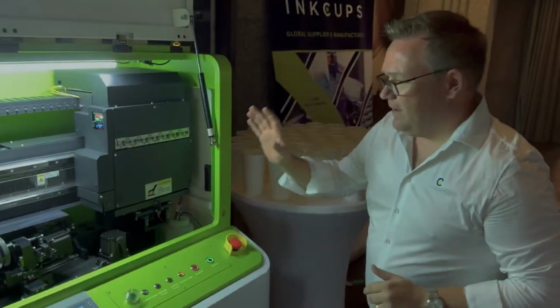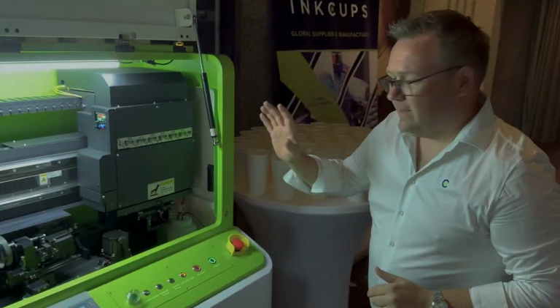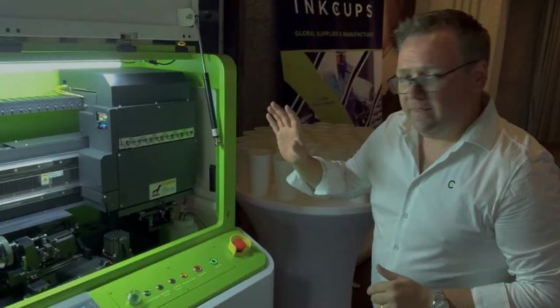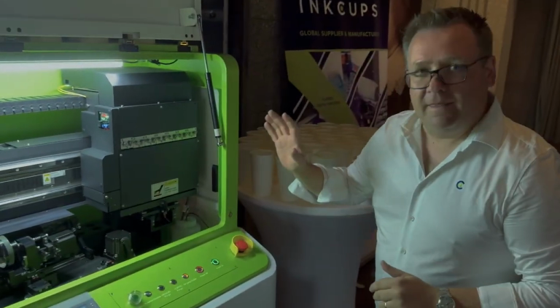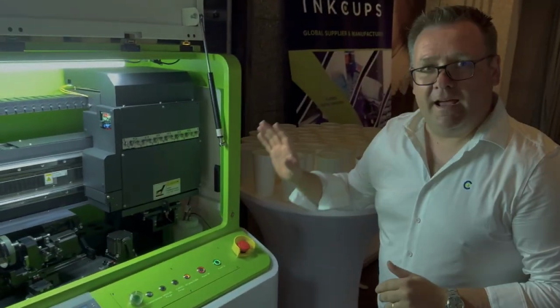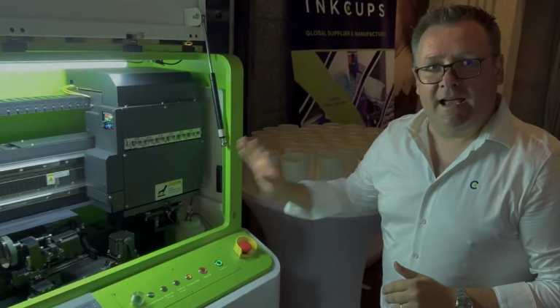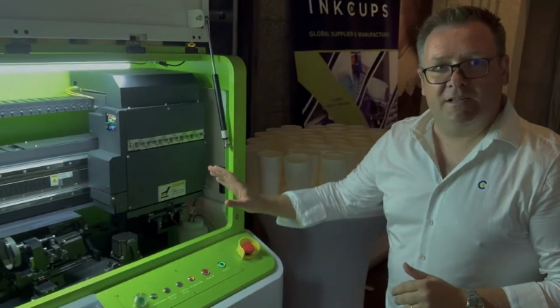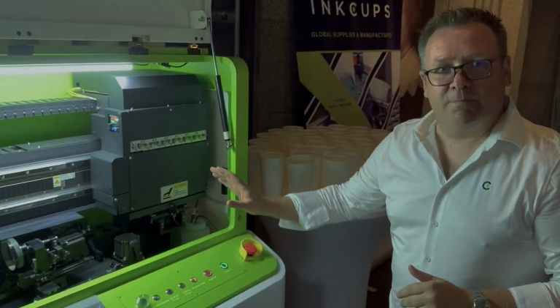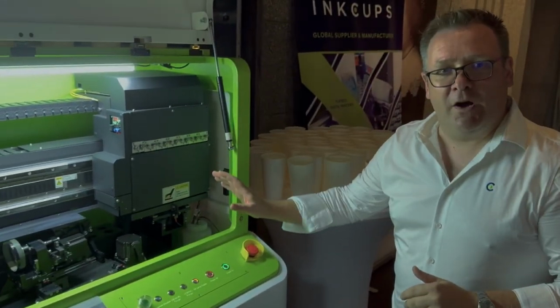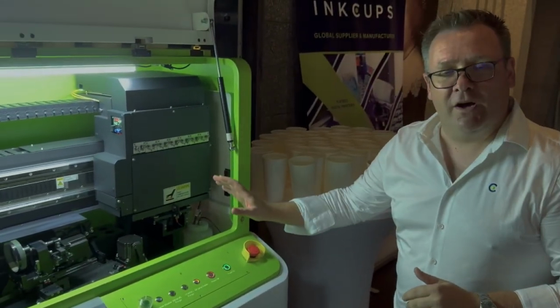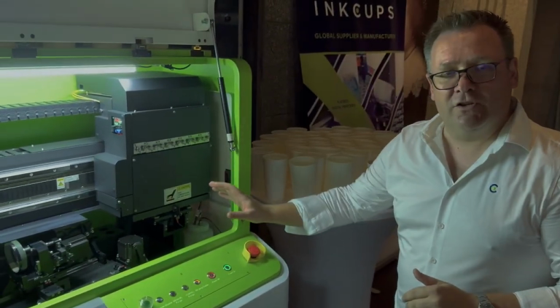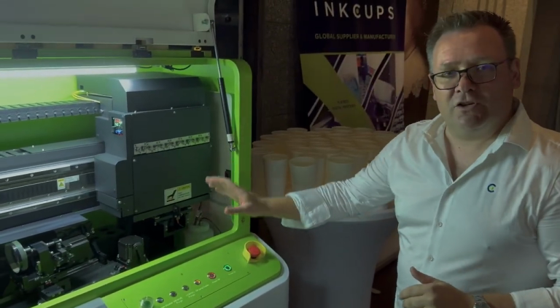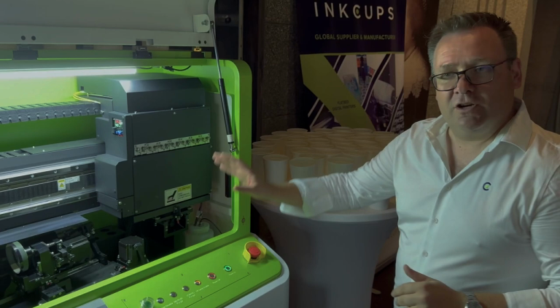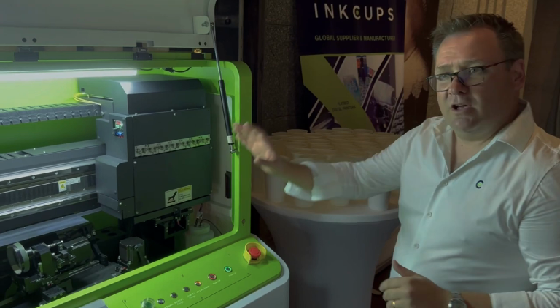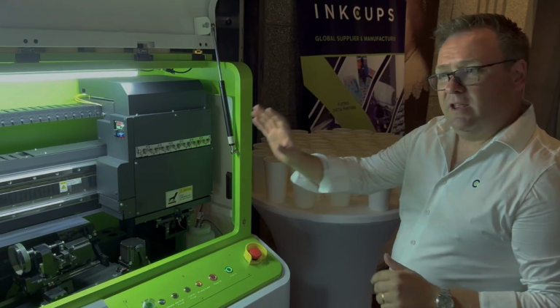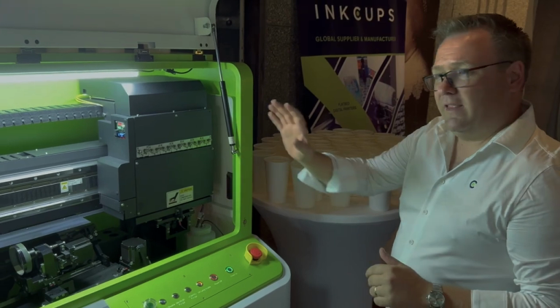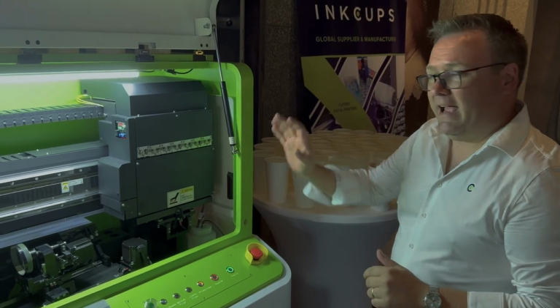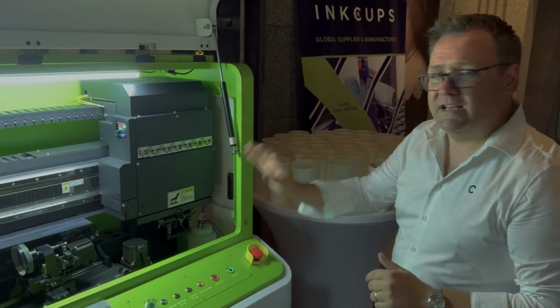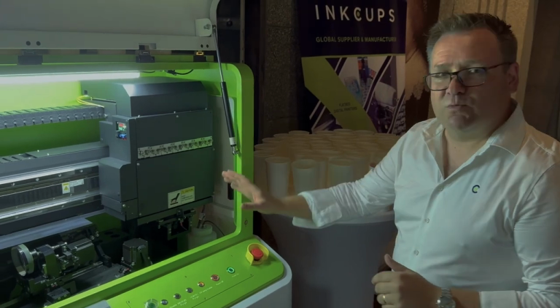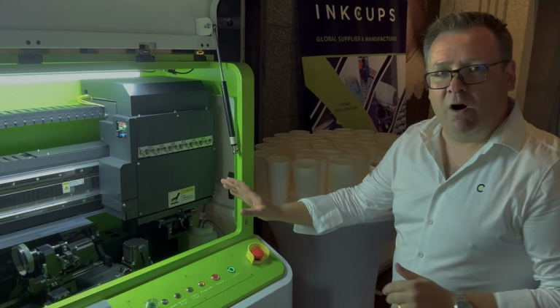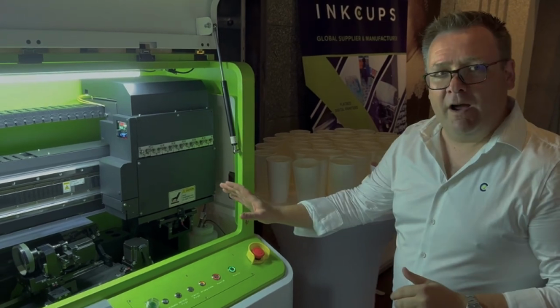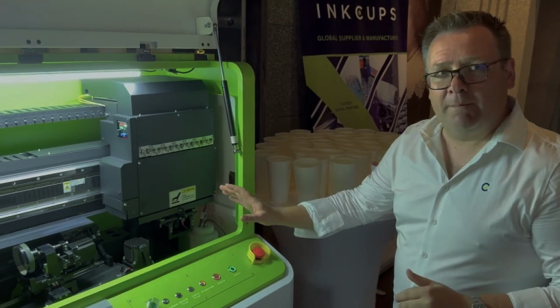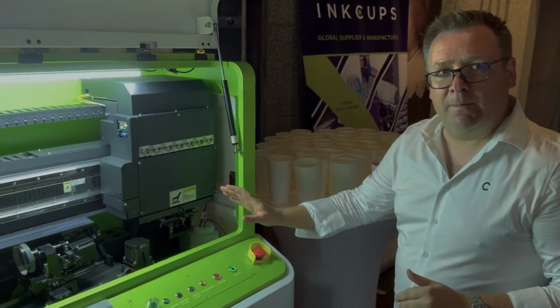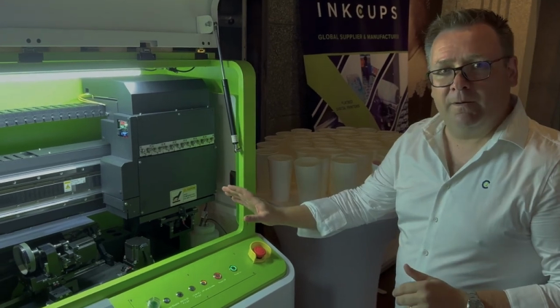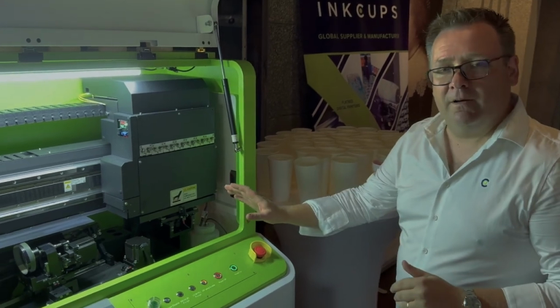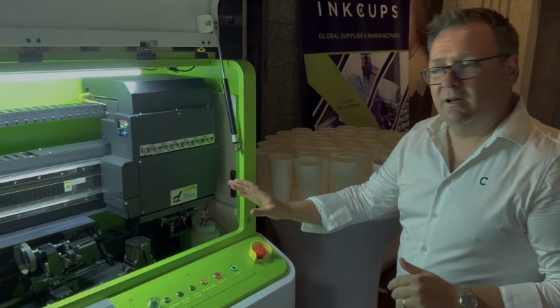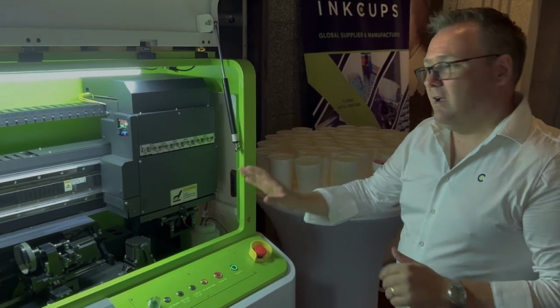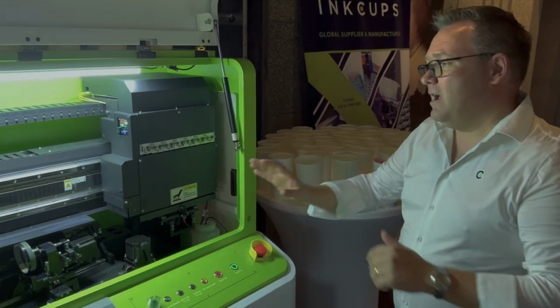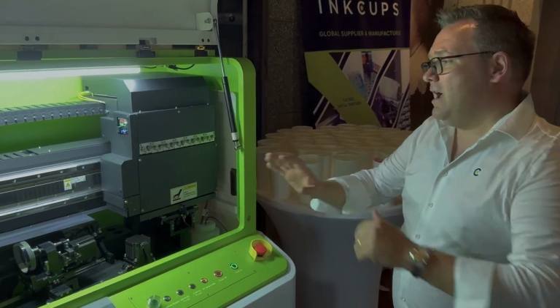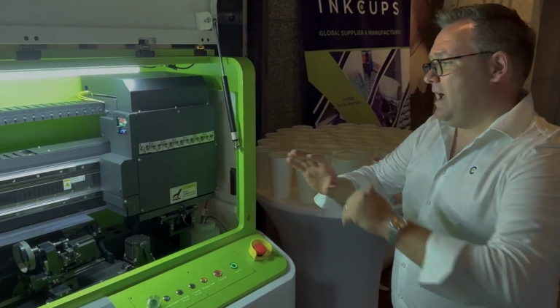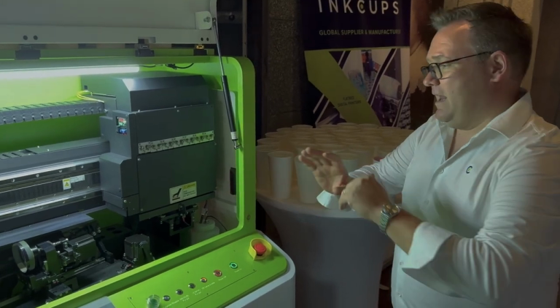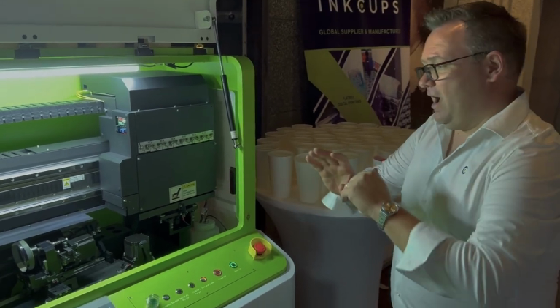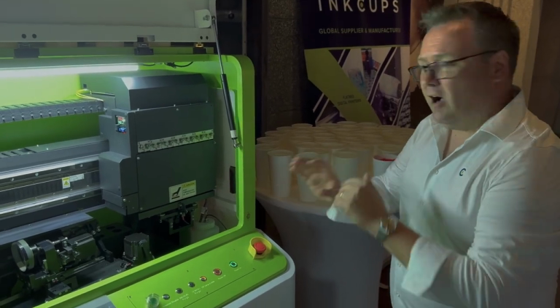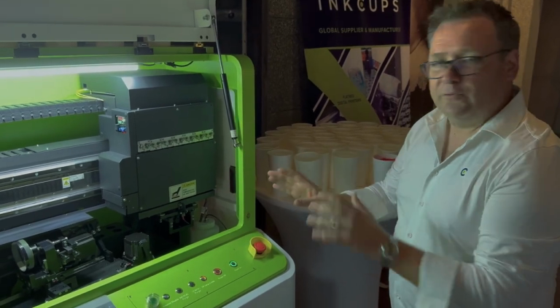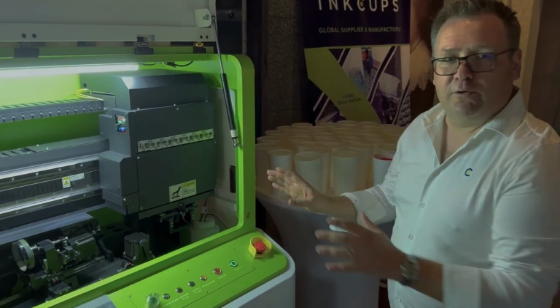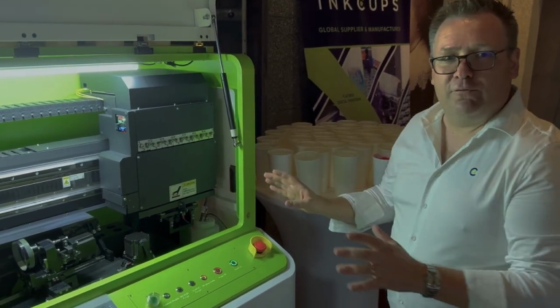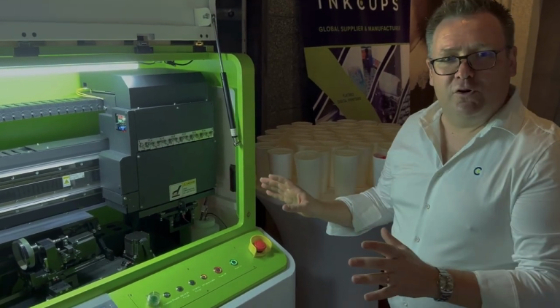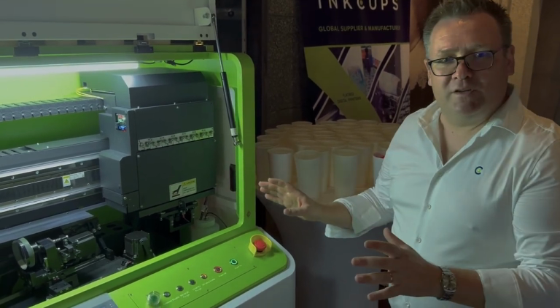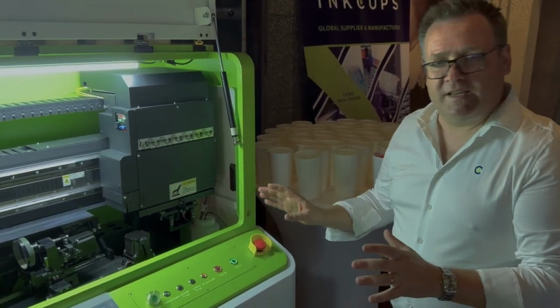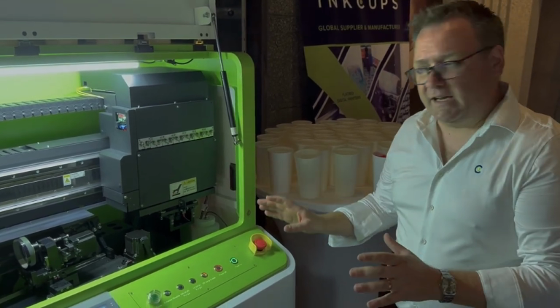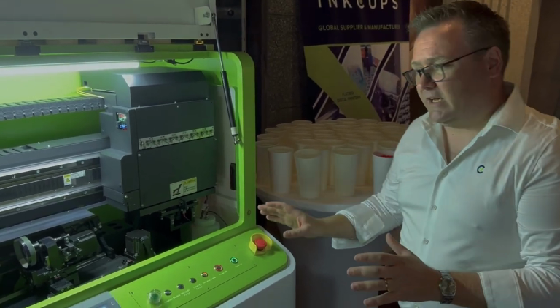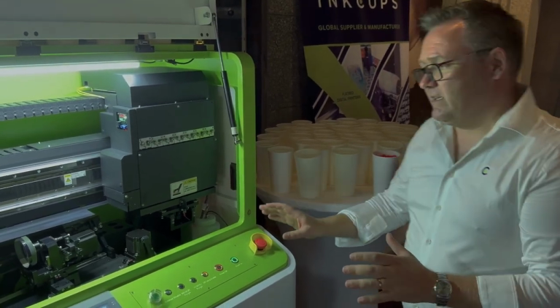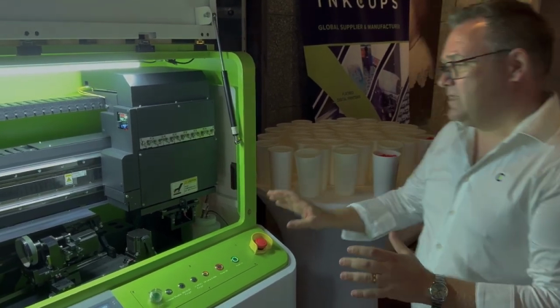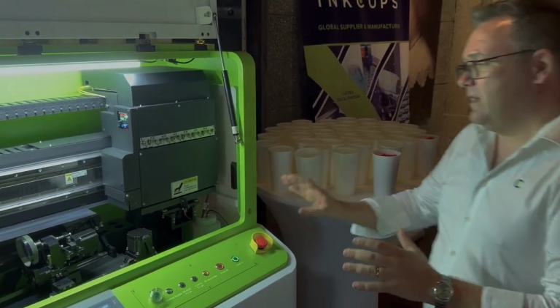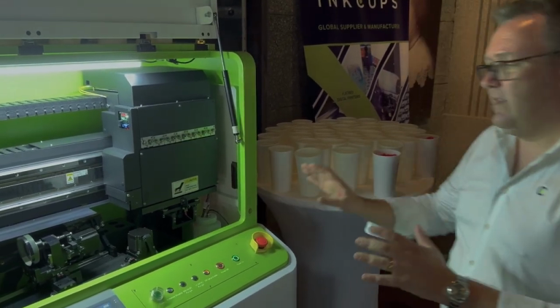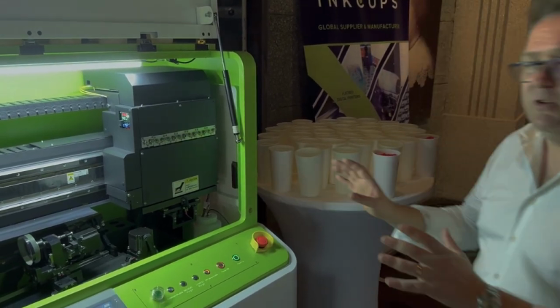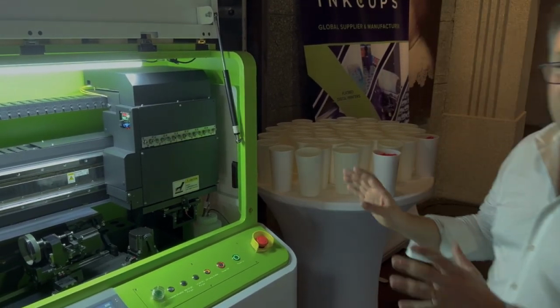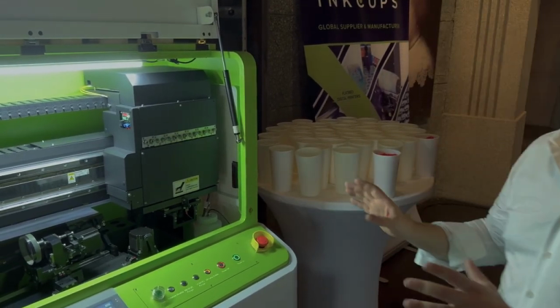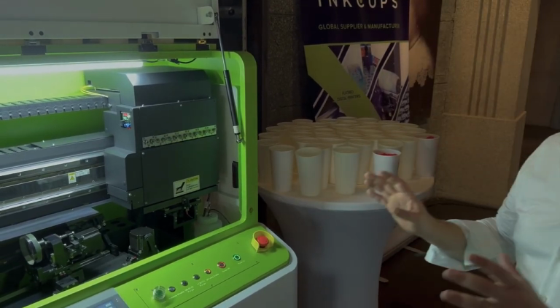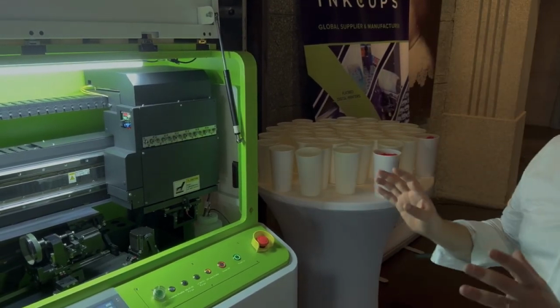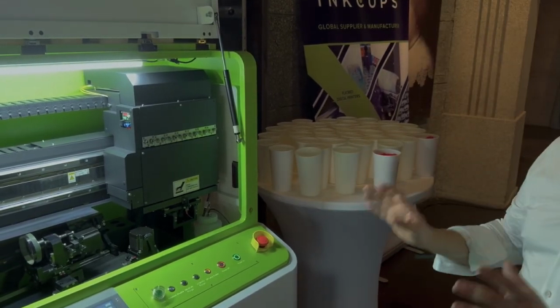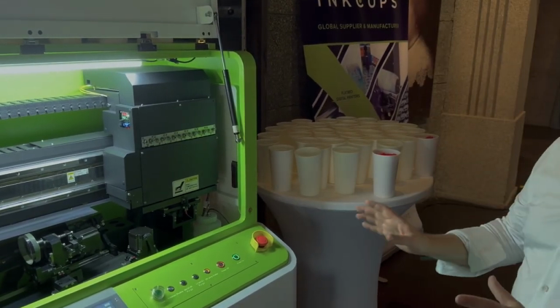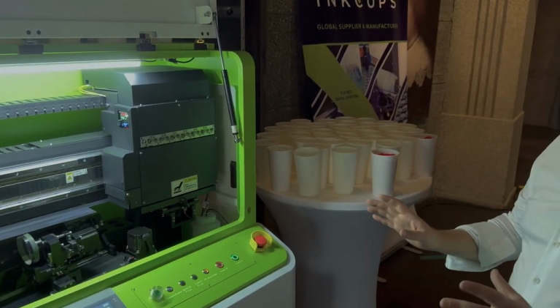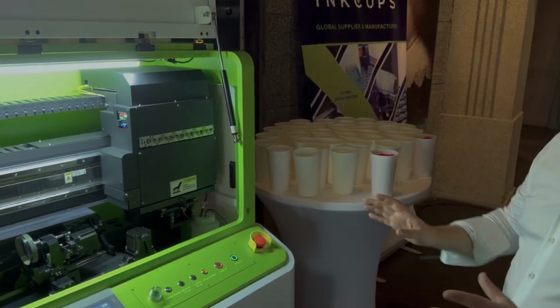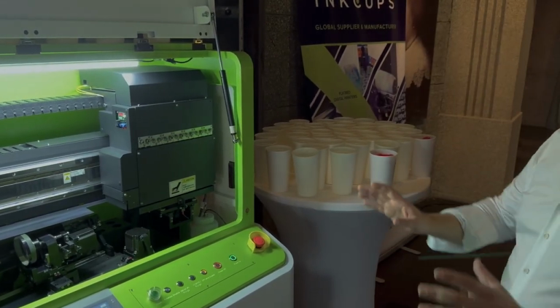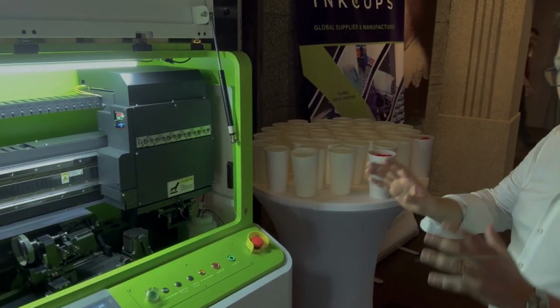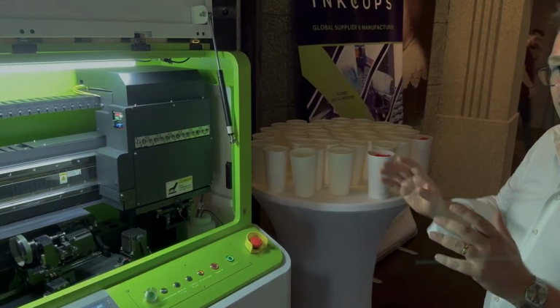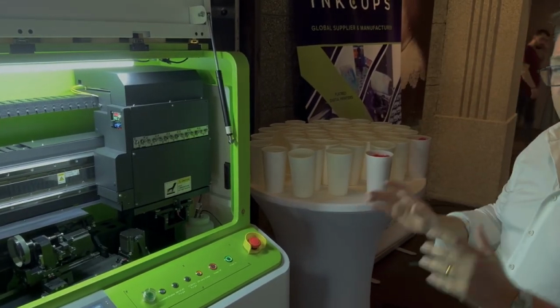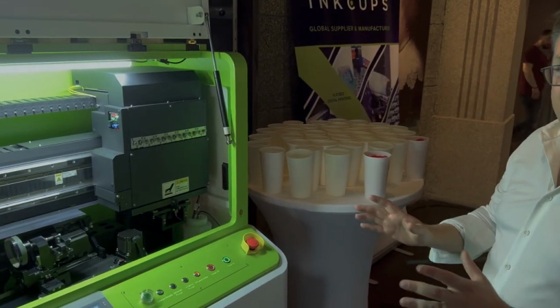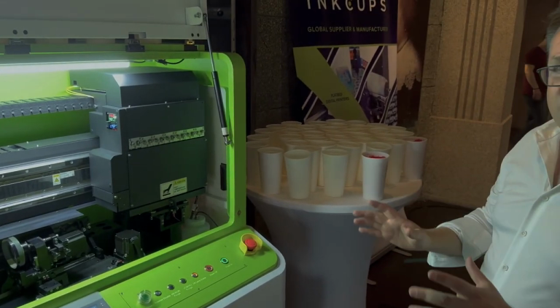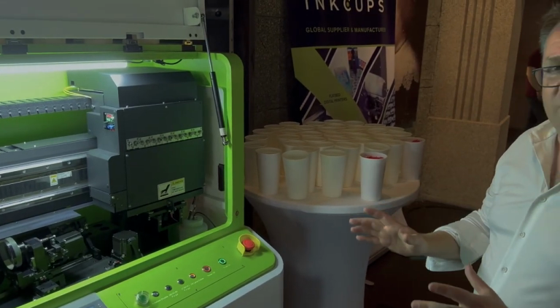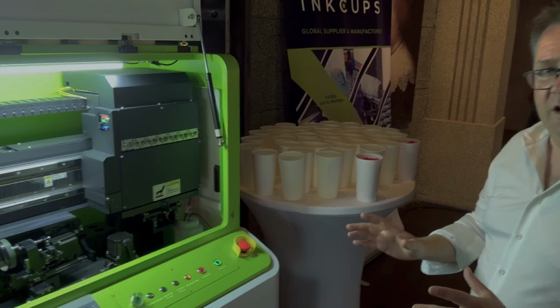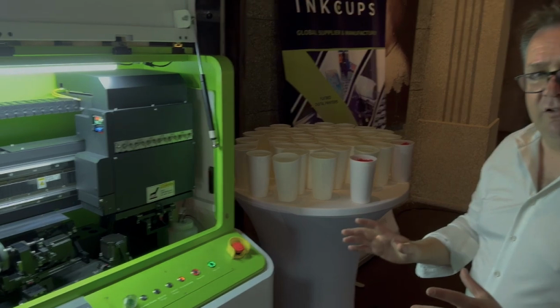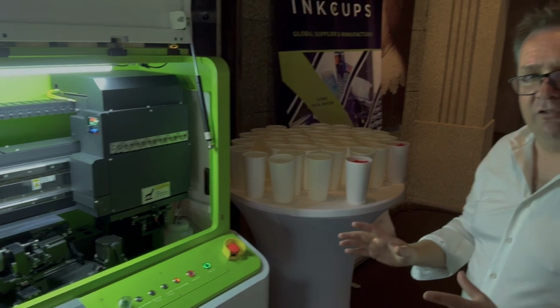The head's purged, the head's wiped, and after a few seconds, the machine is ready for your day's production.